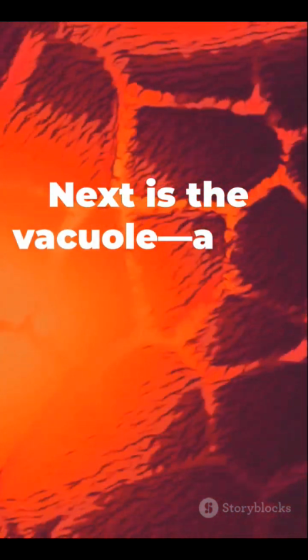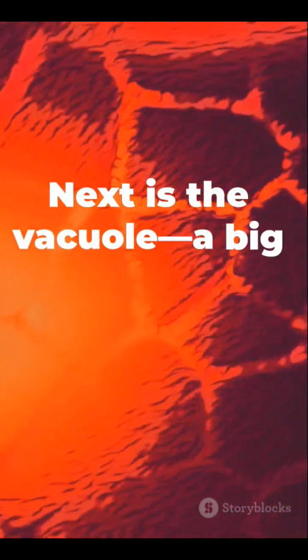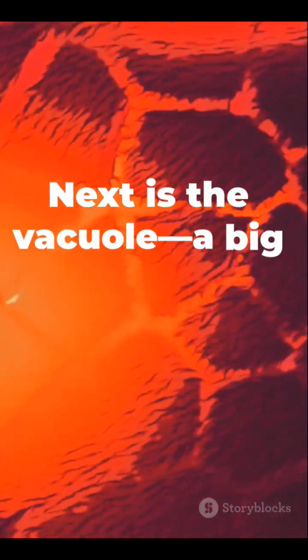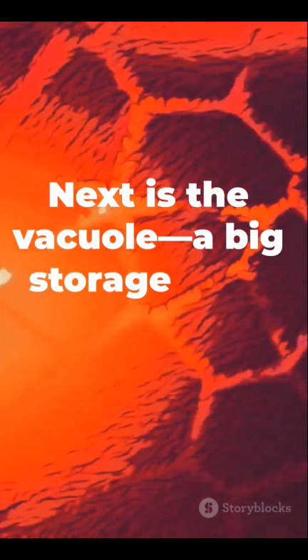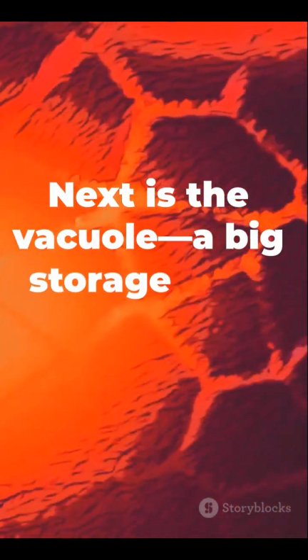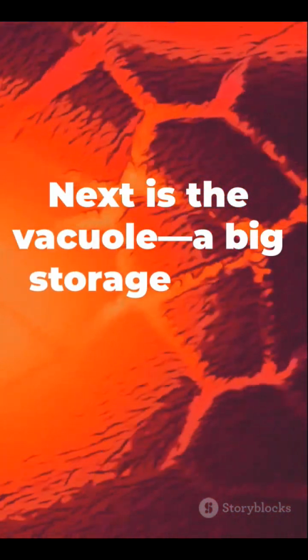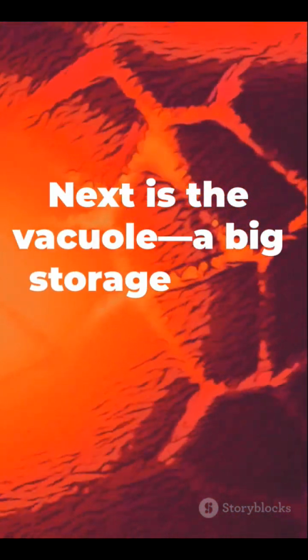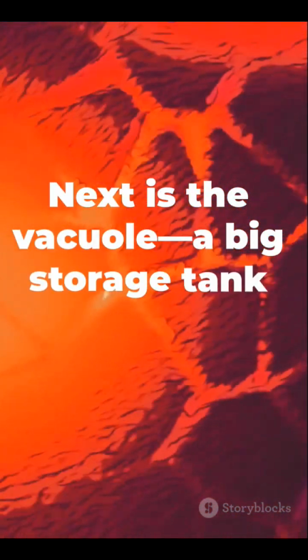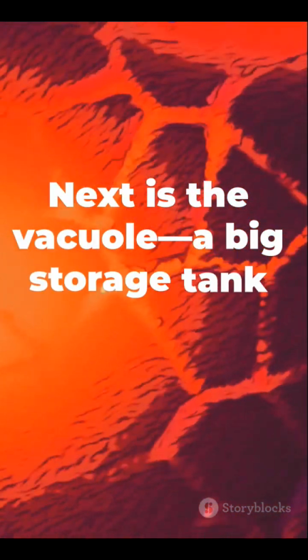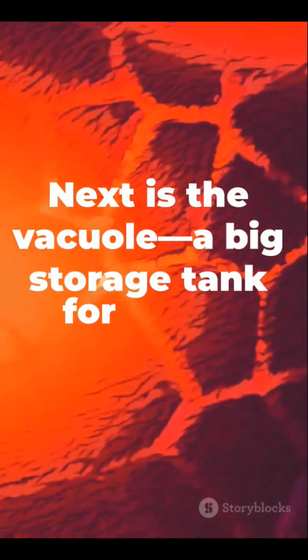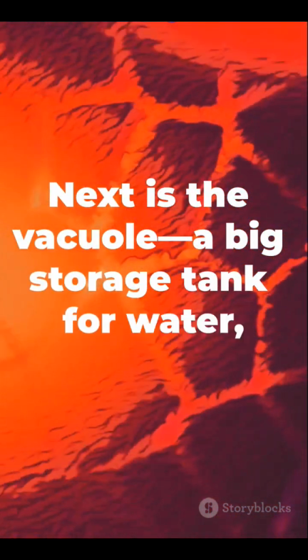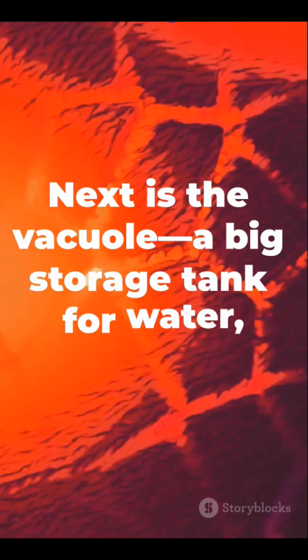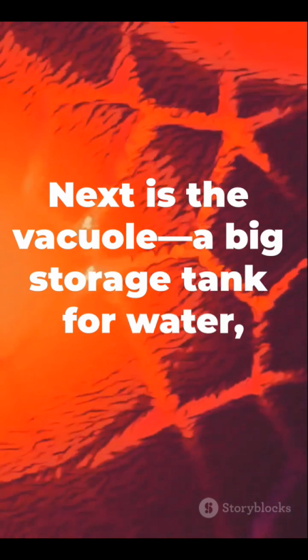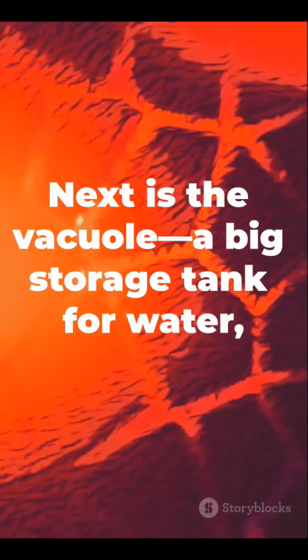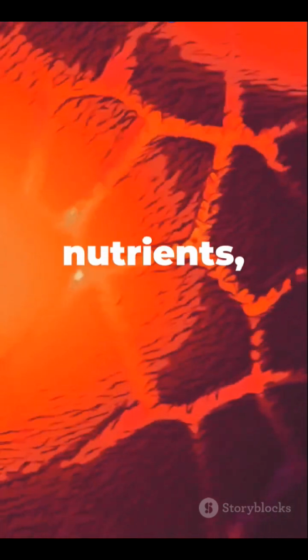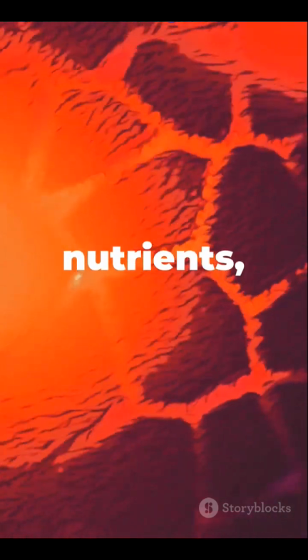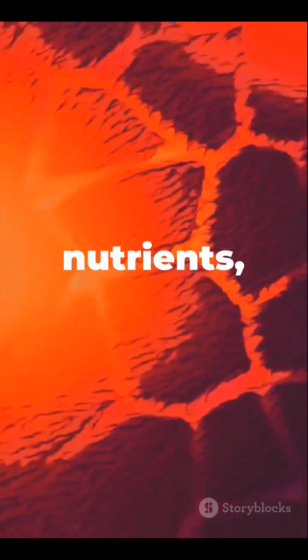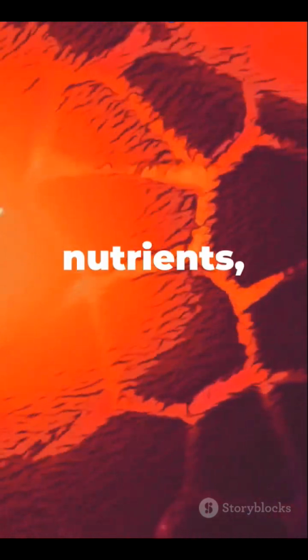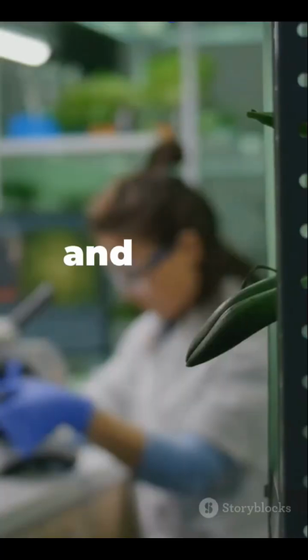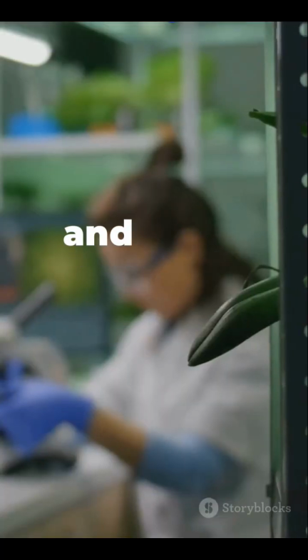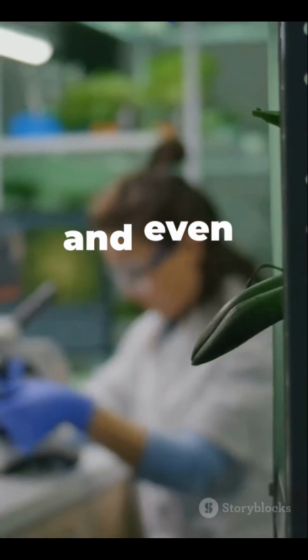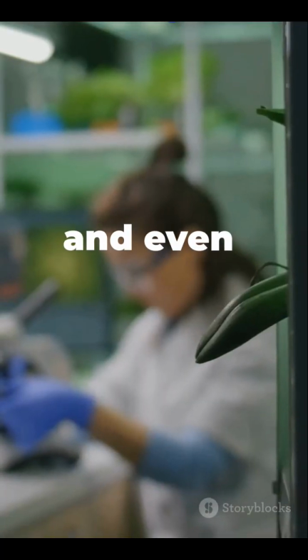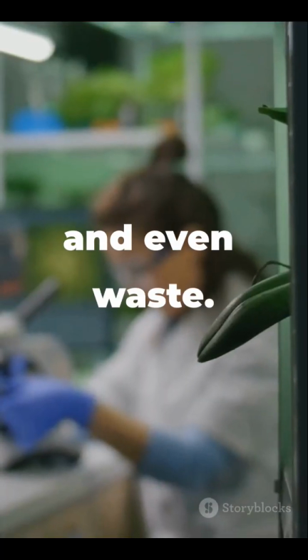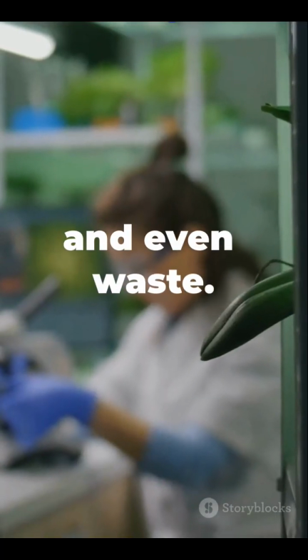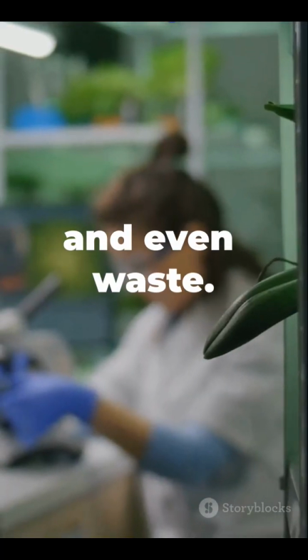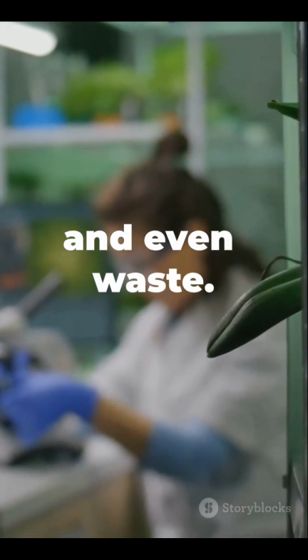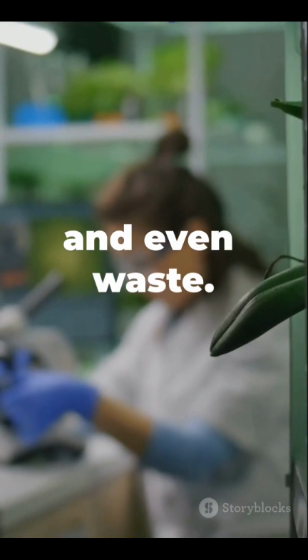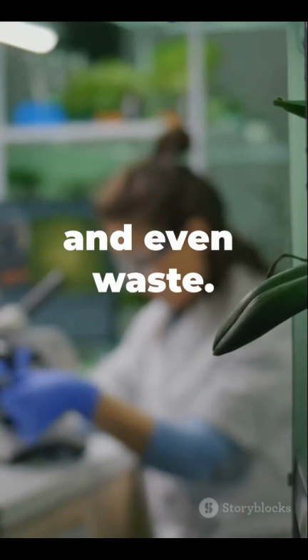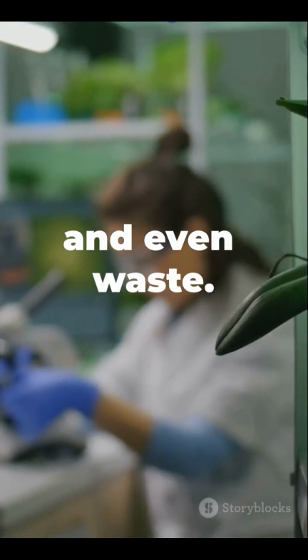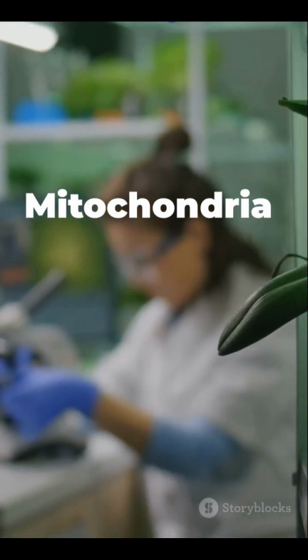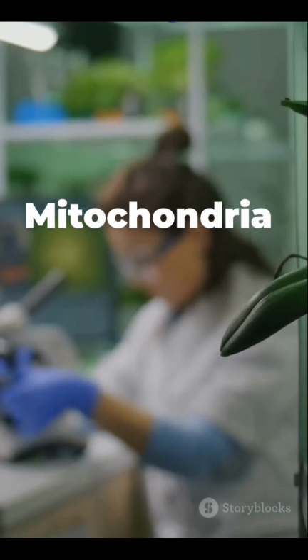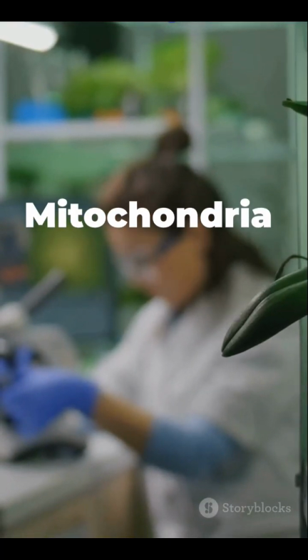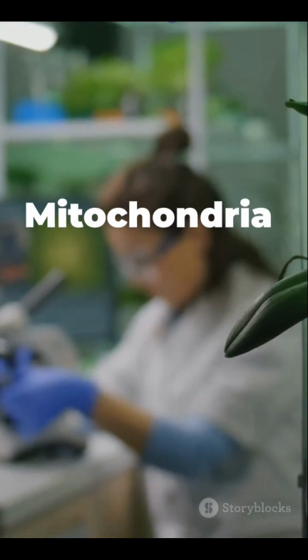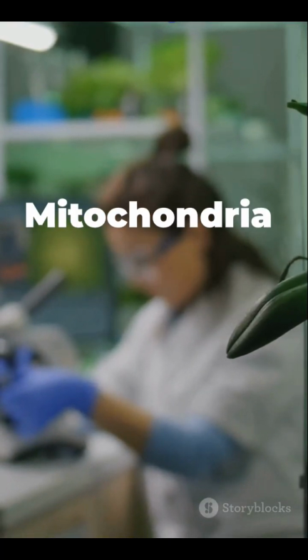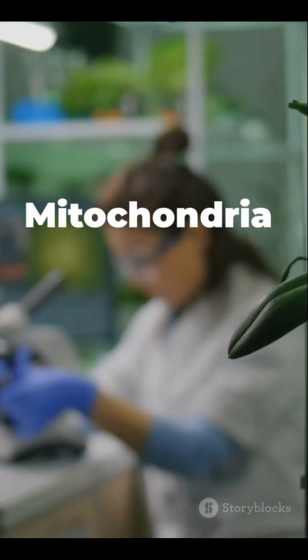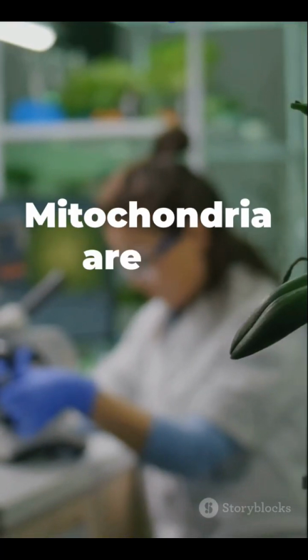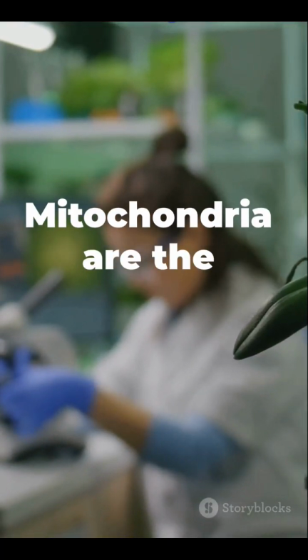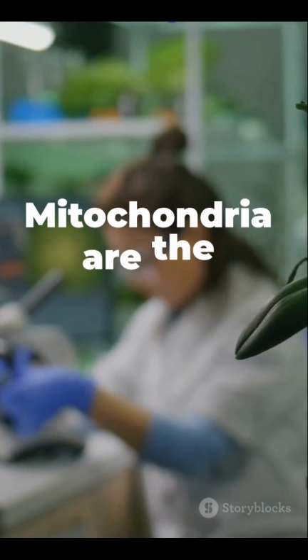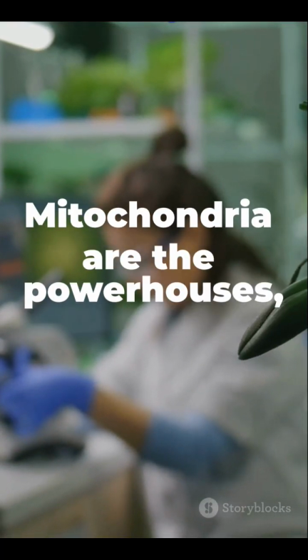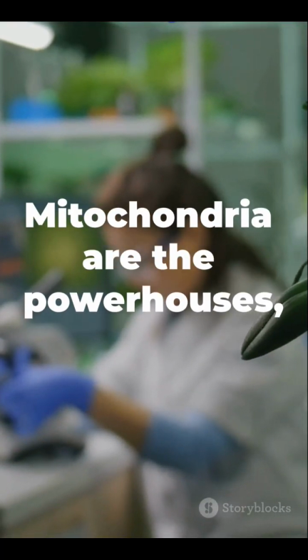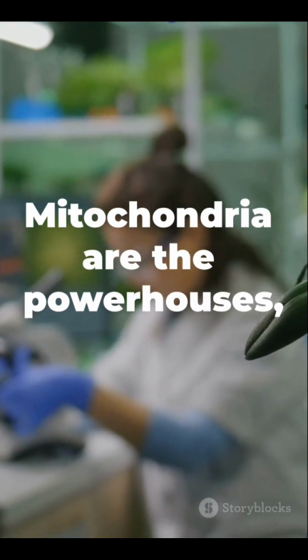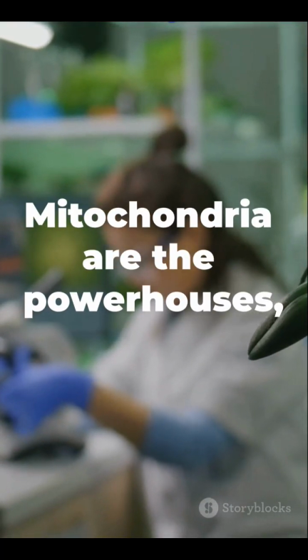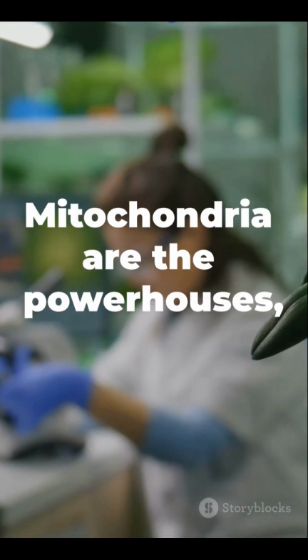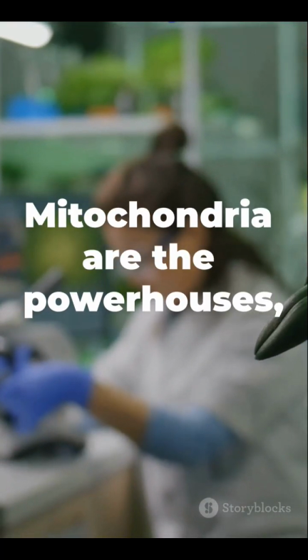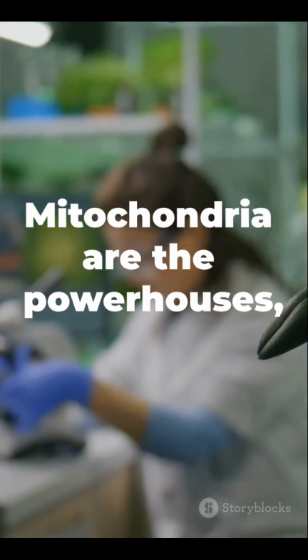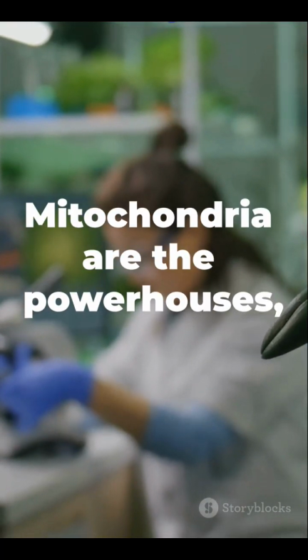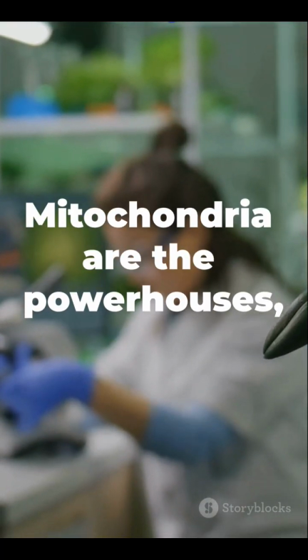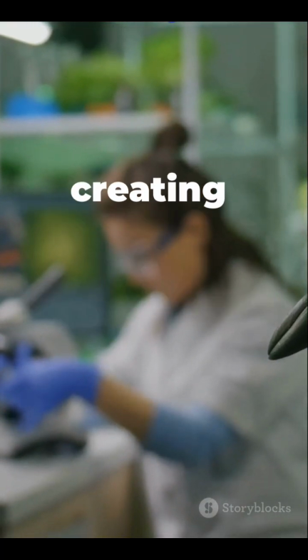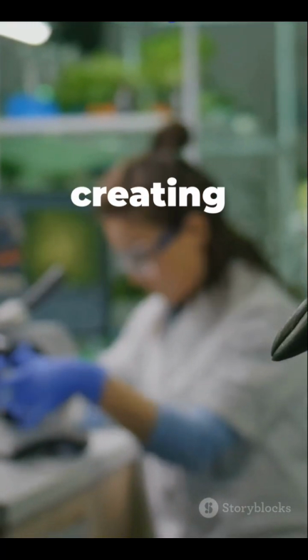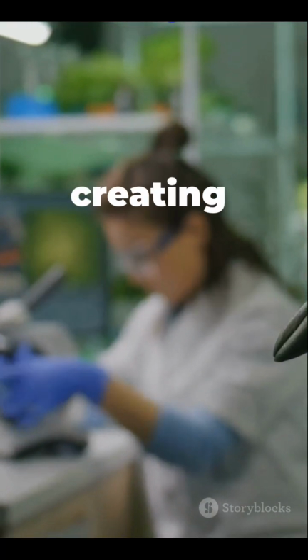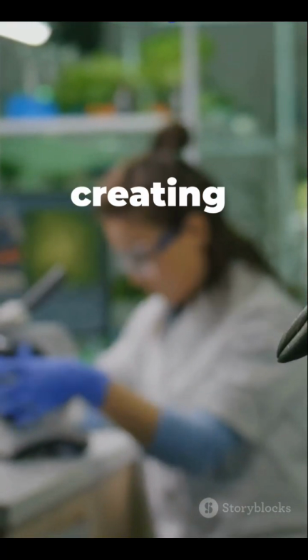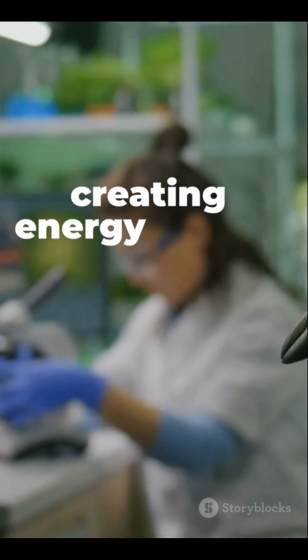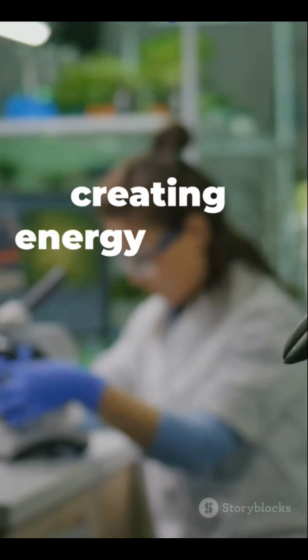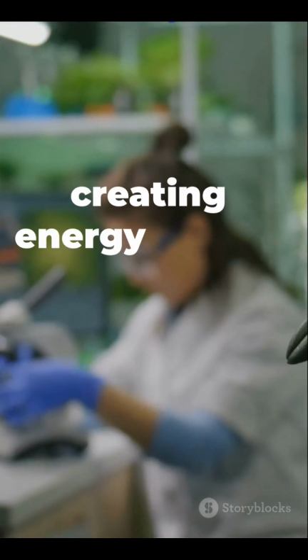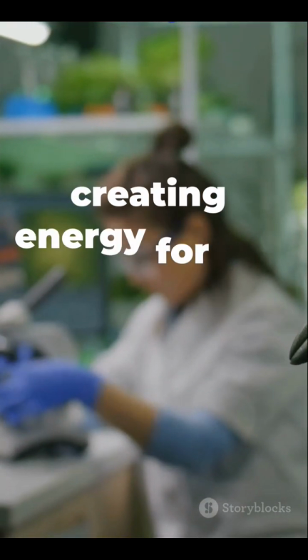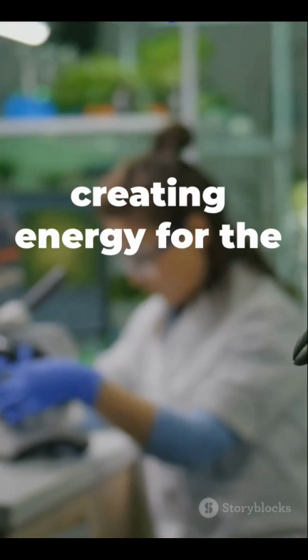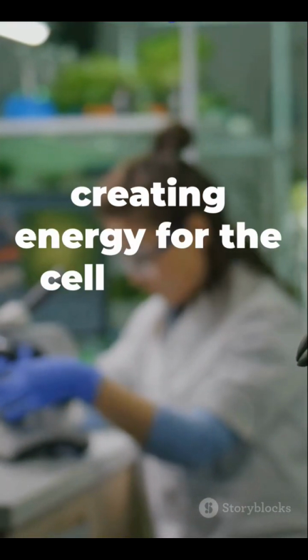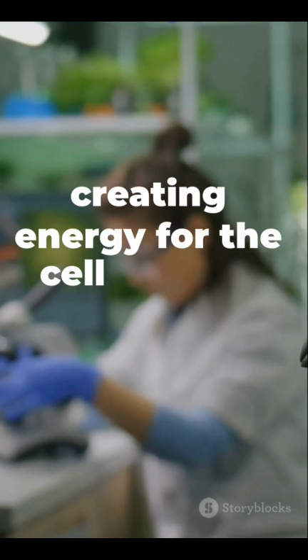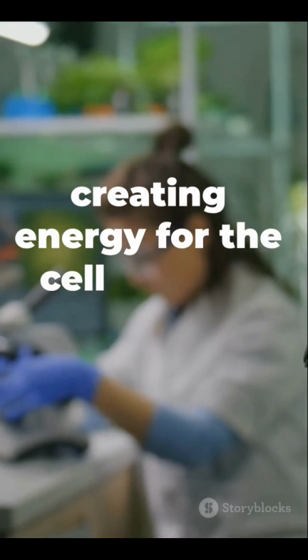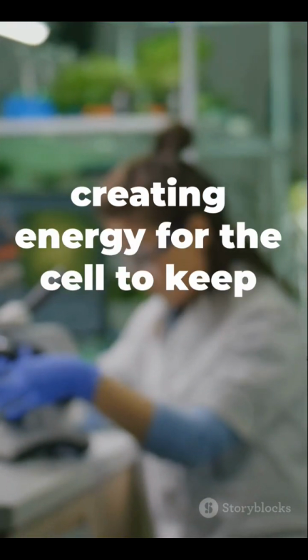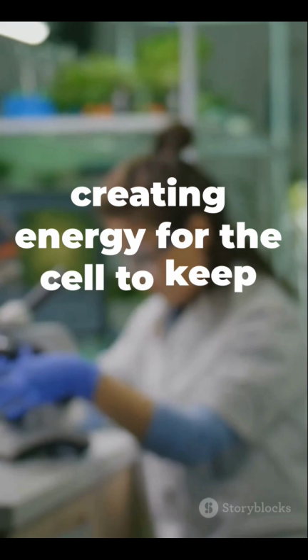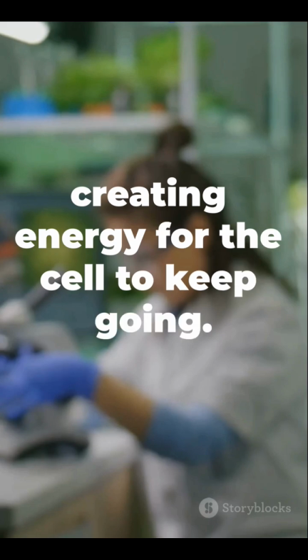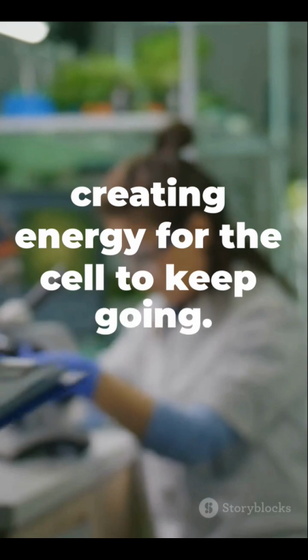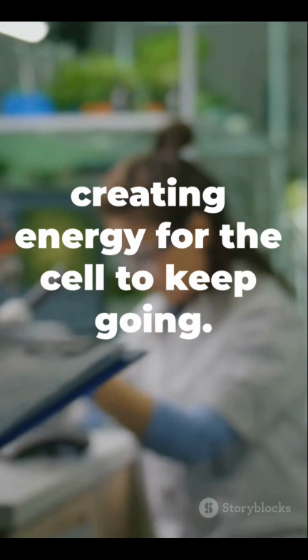Next is the vacuole, a big storage tank for water, nutrients, and even waste. Mitochondria are the powerhouses, creating energy for the cell to keep going.